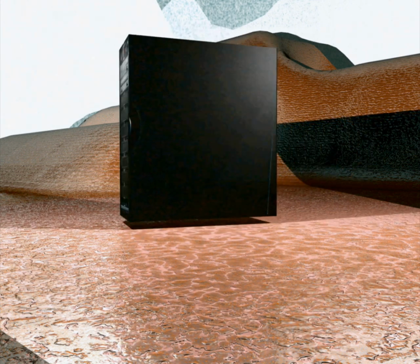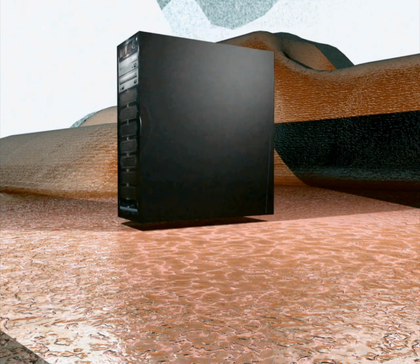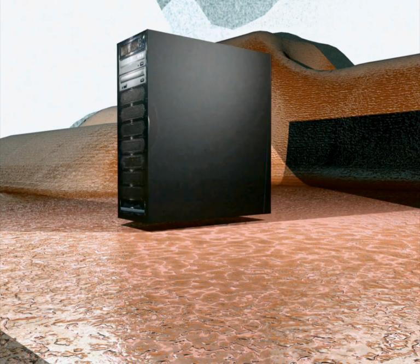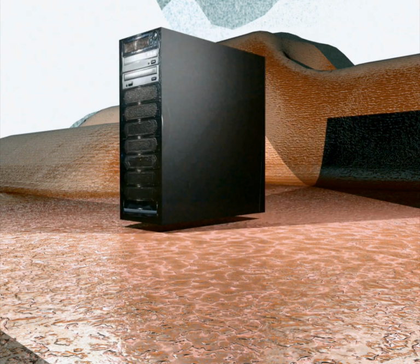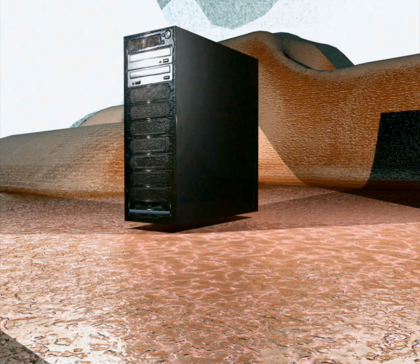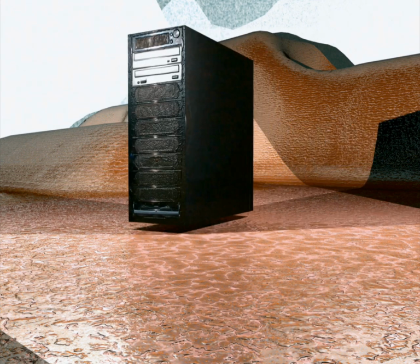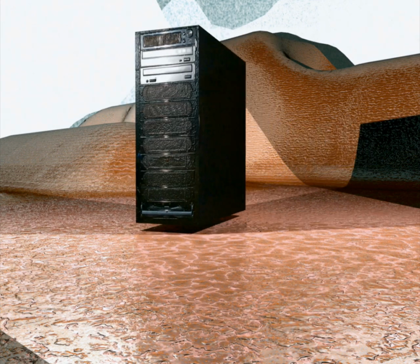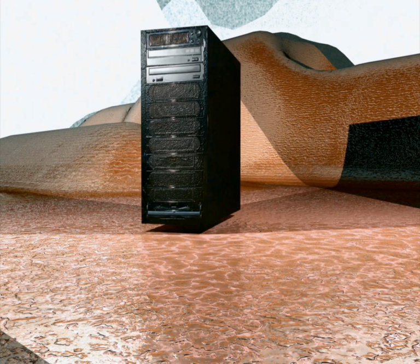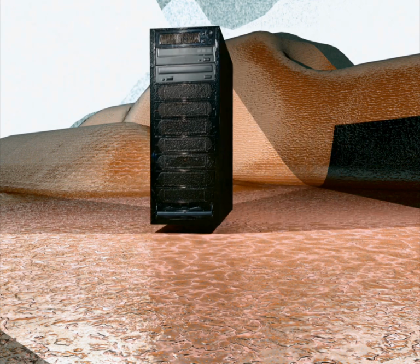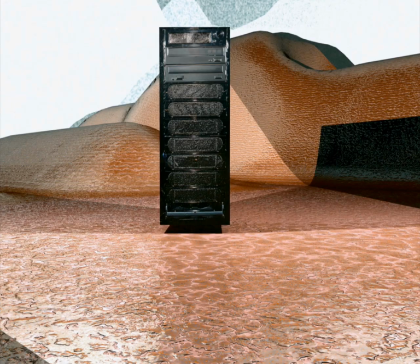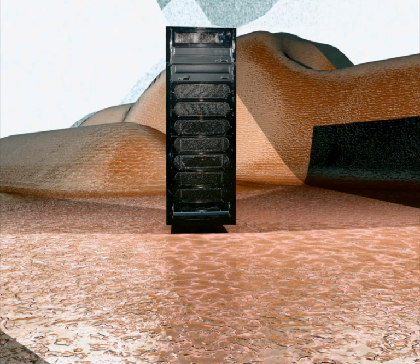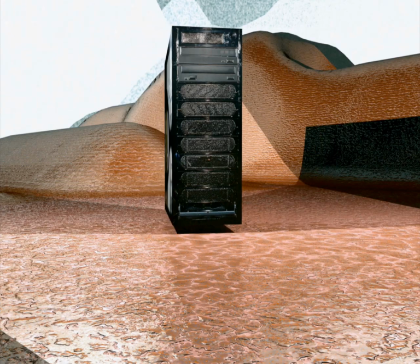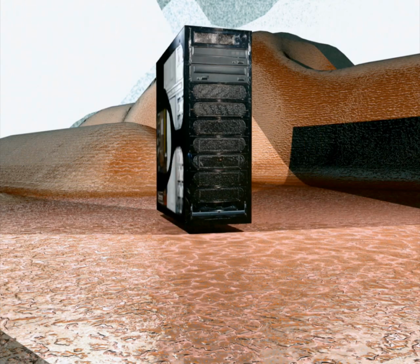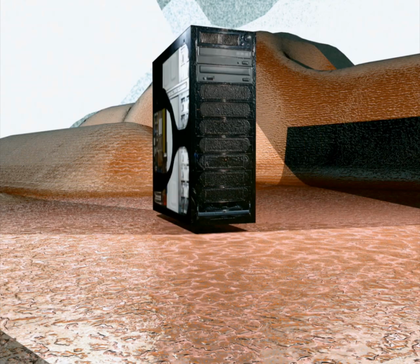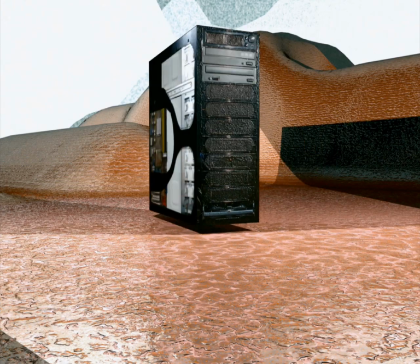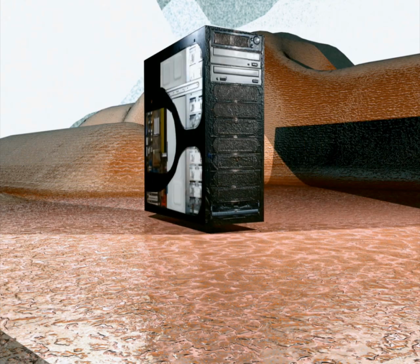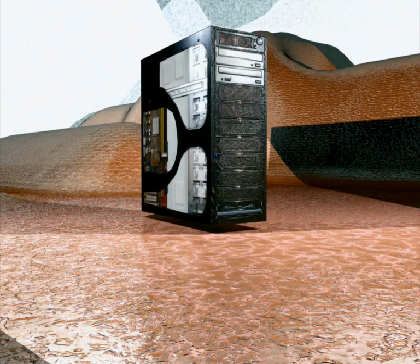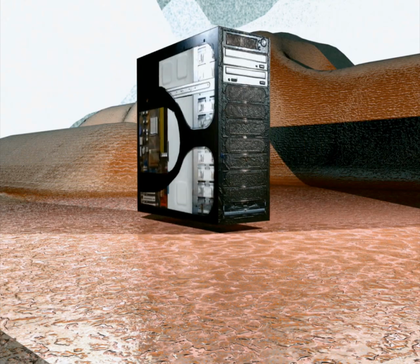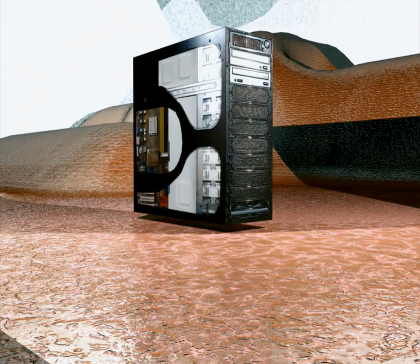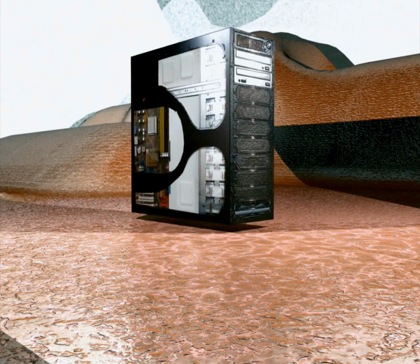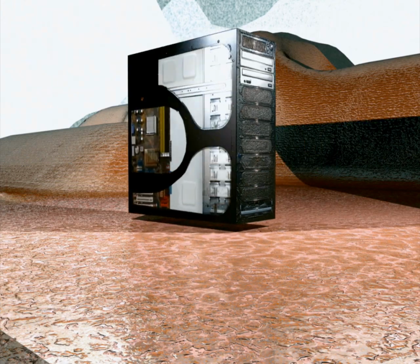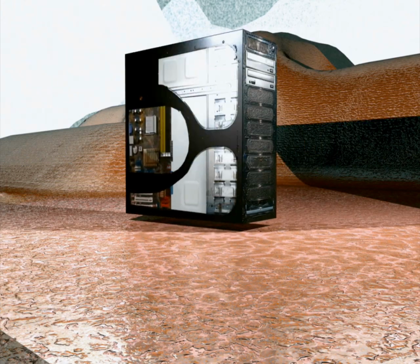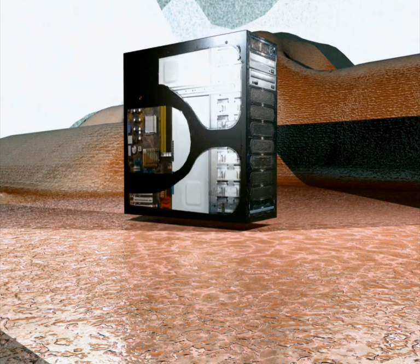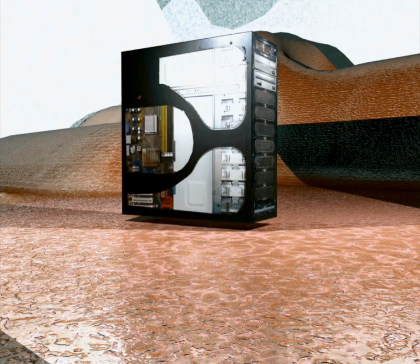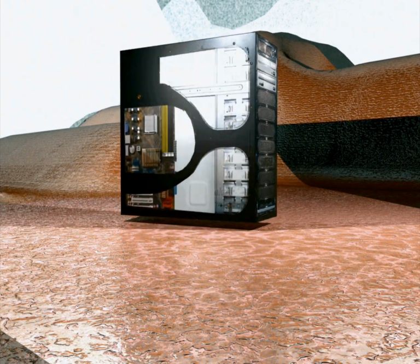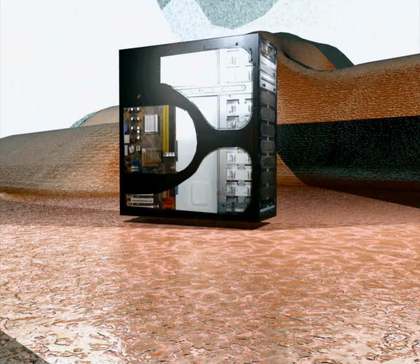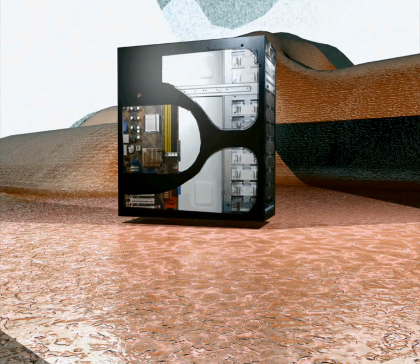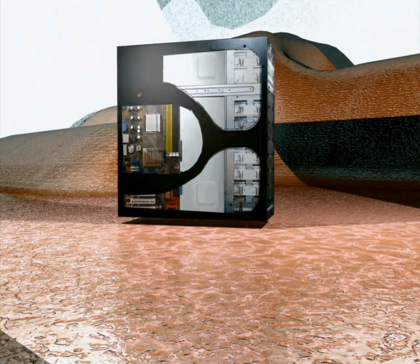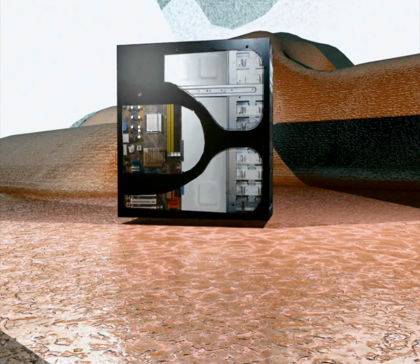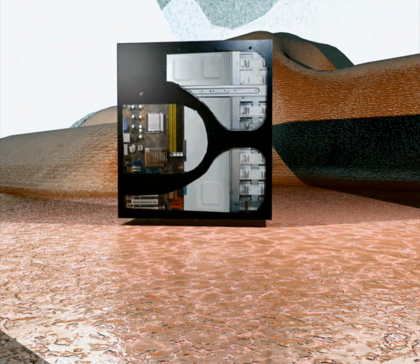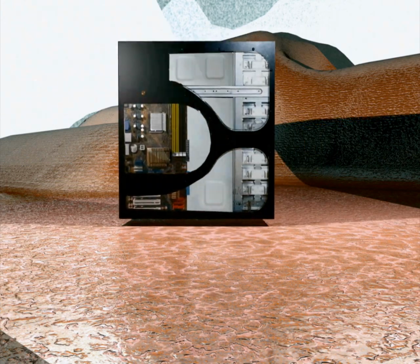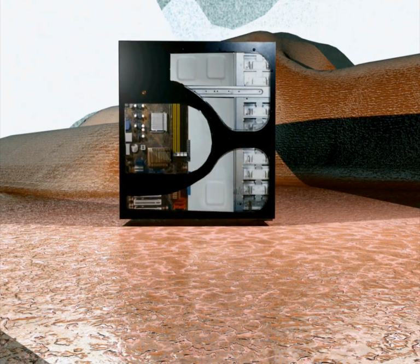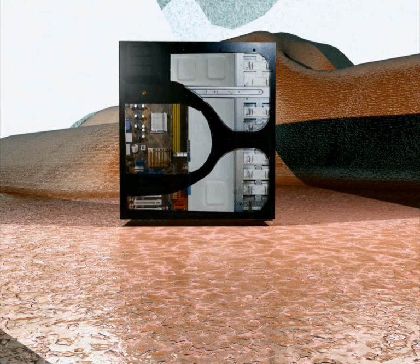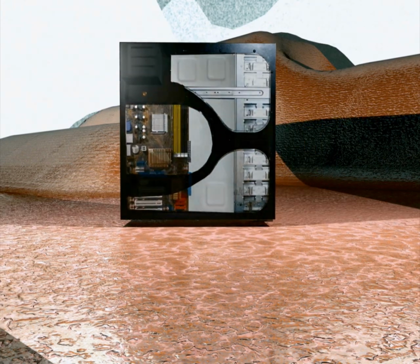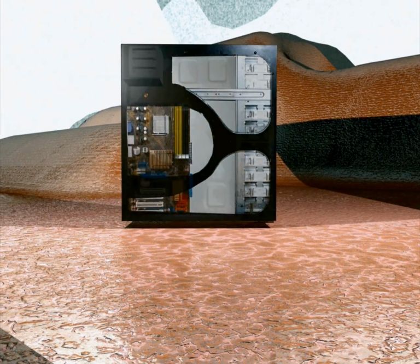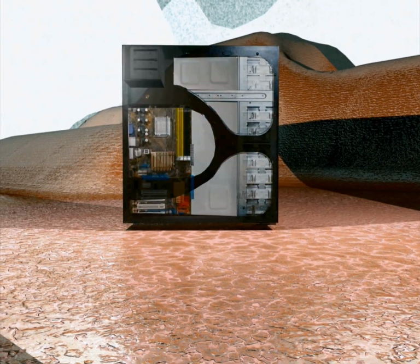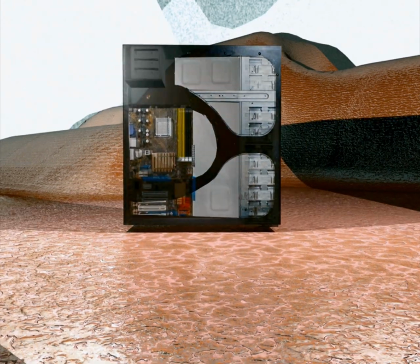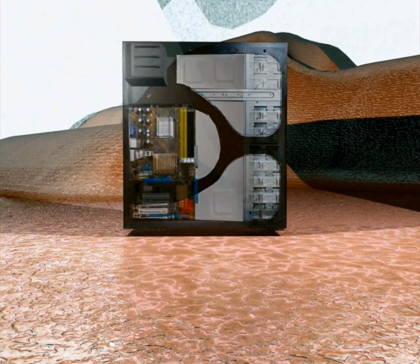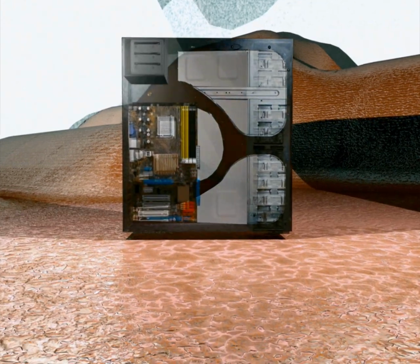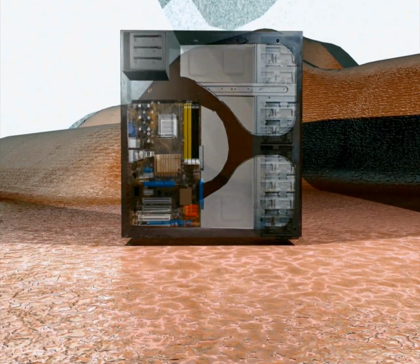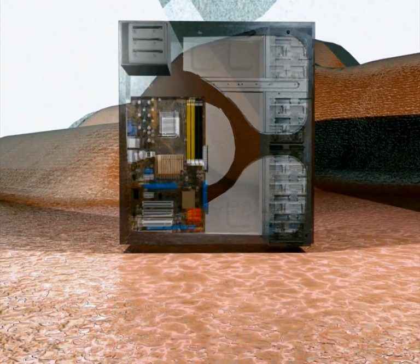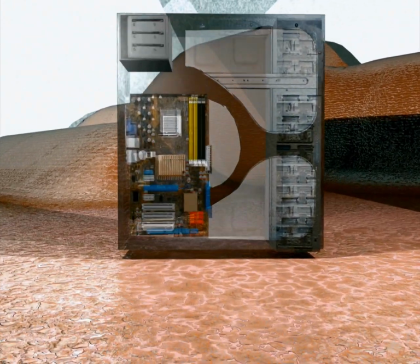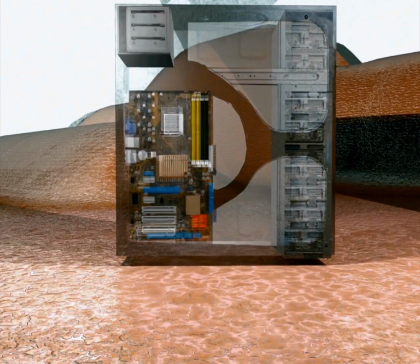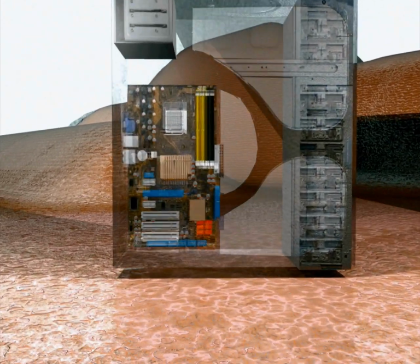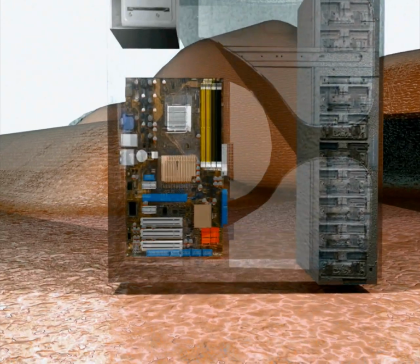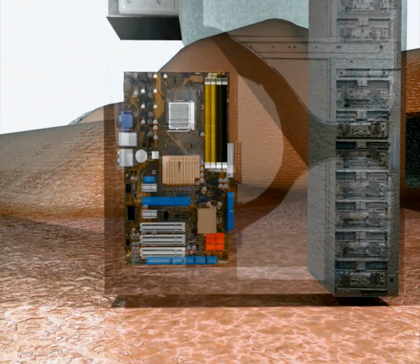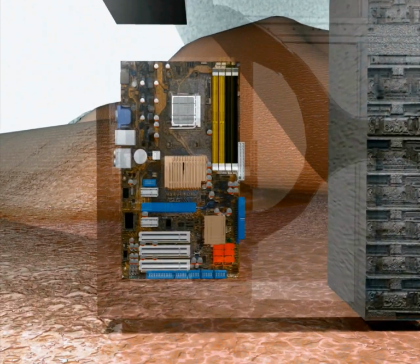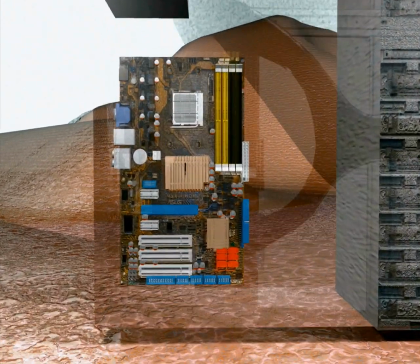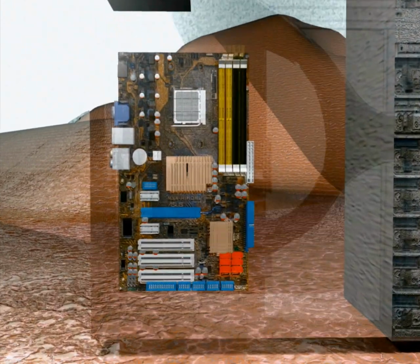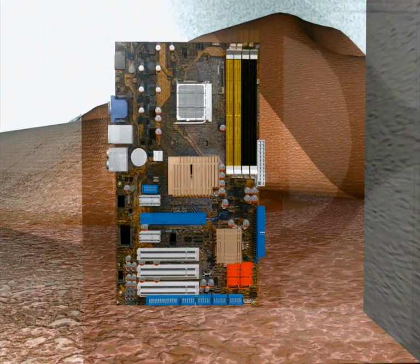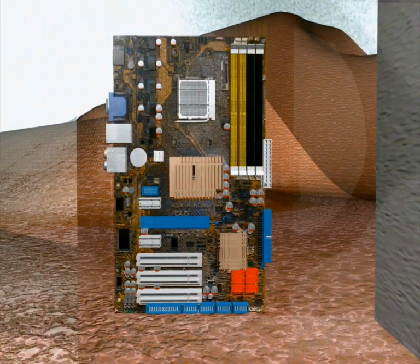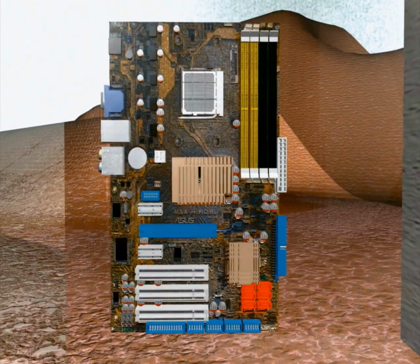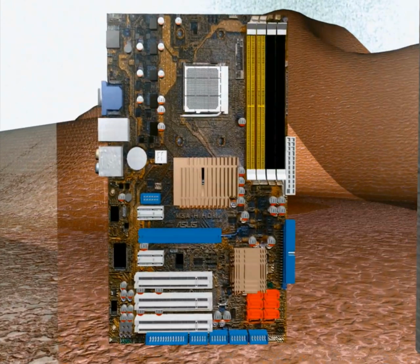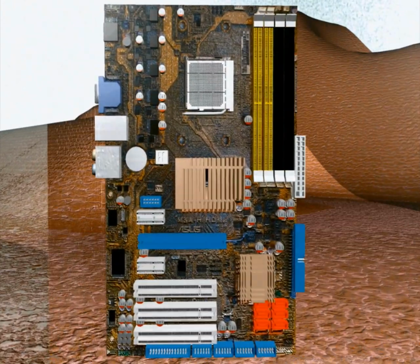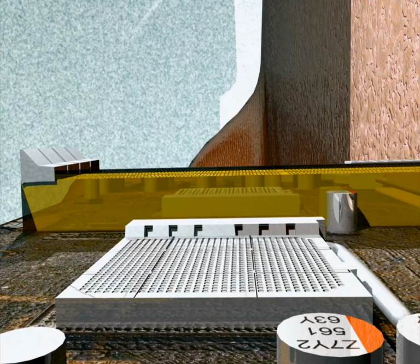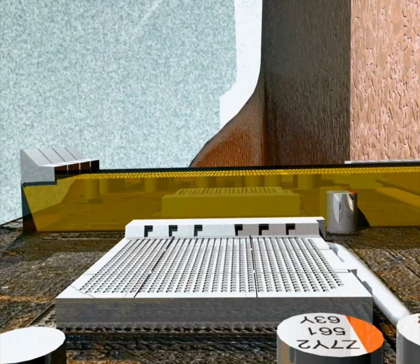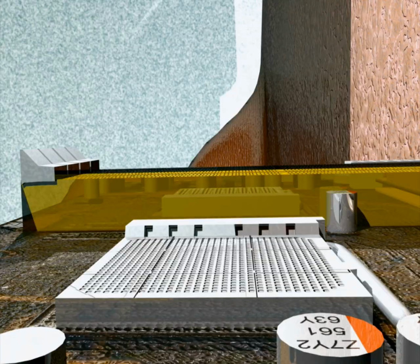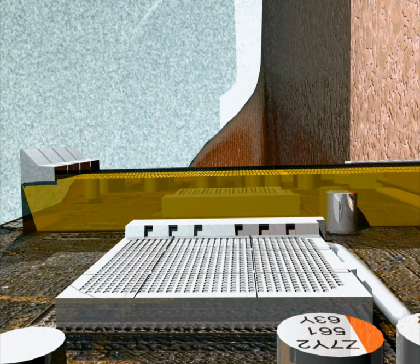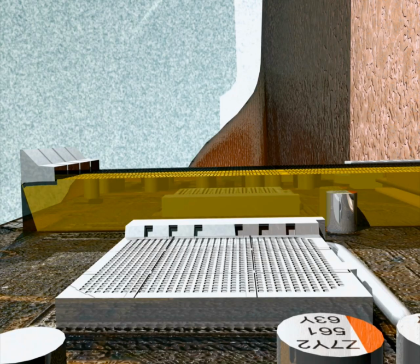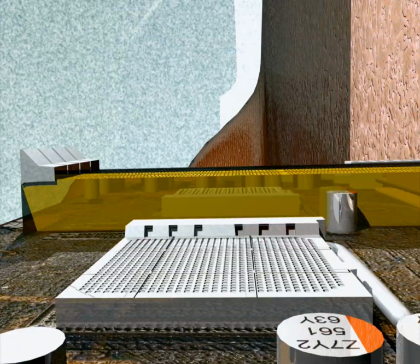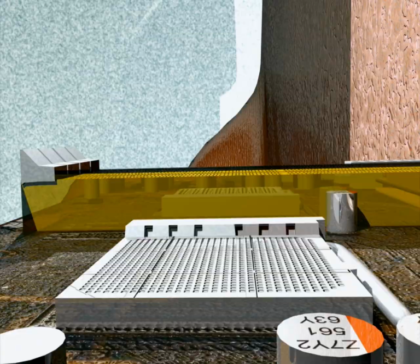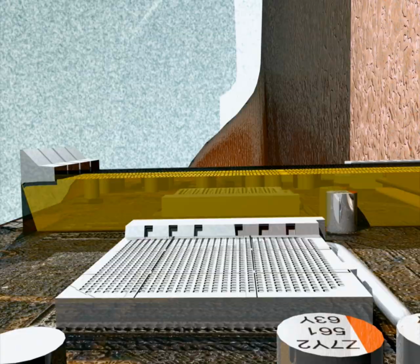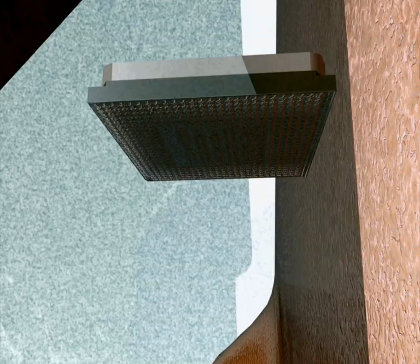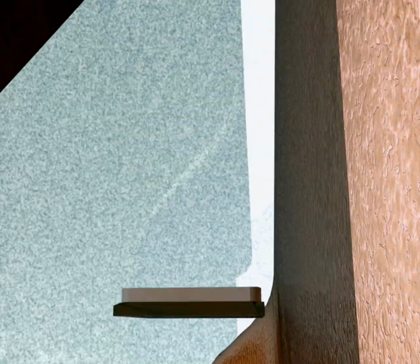Computers seem sophisticated, but they really aren't. There's a case, and then there's stuff inside the case. There's a motherboard, then there's stuff that goes in the motherboard.